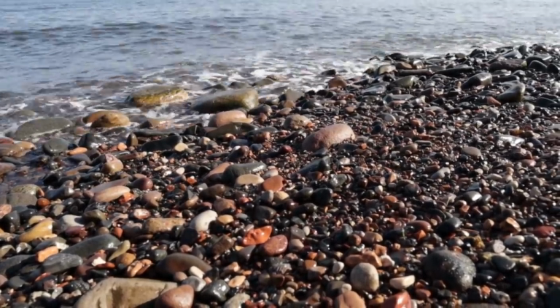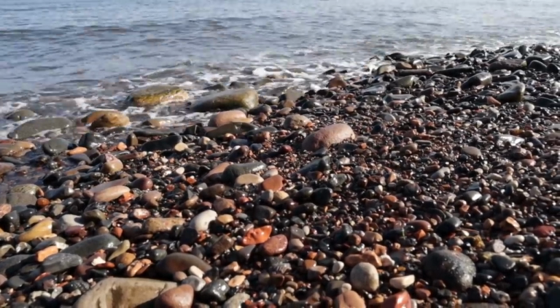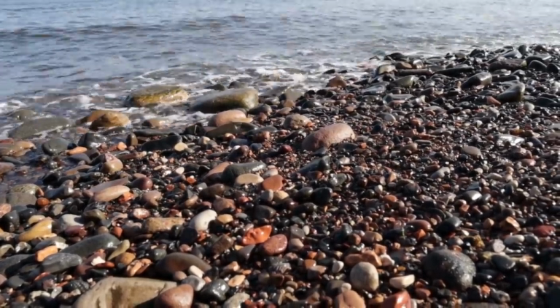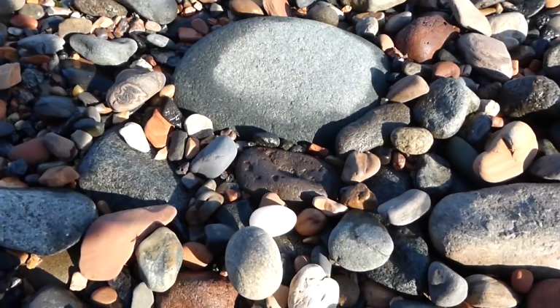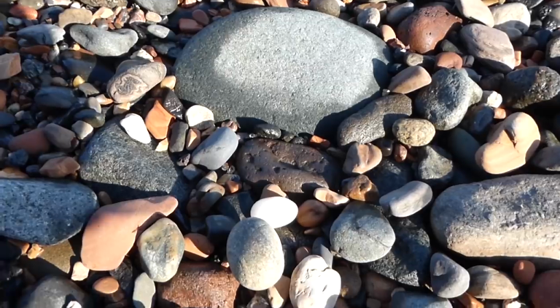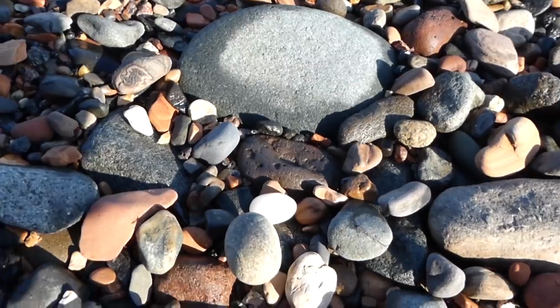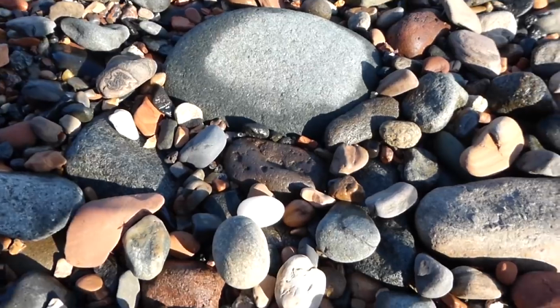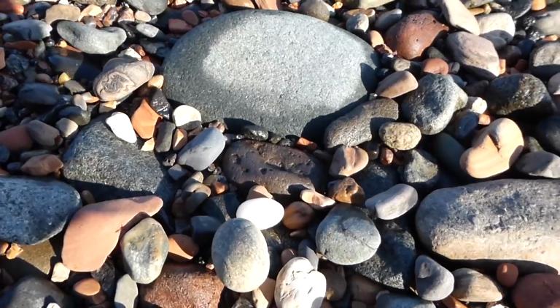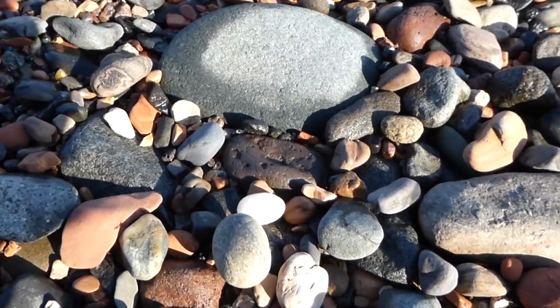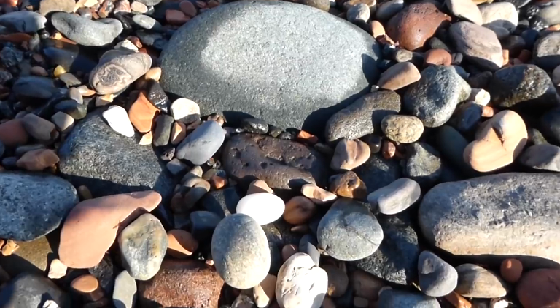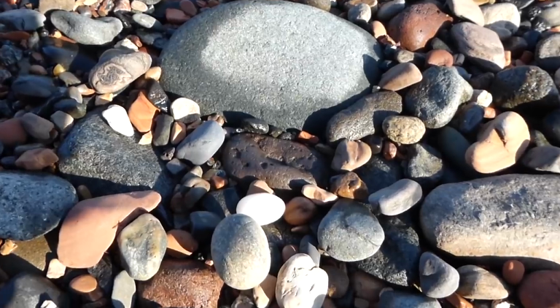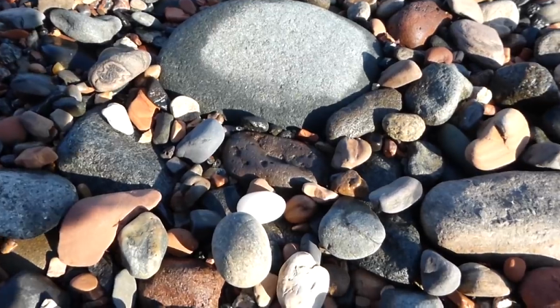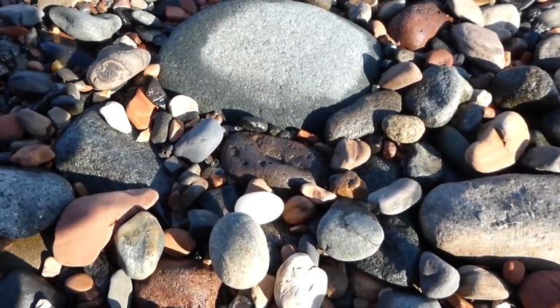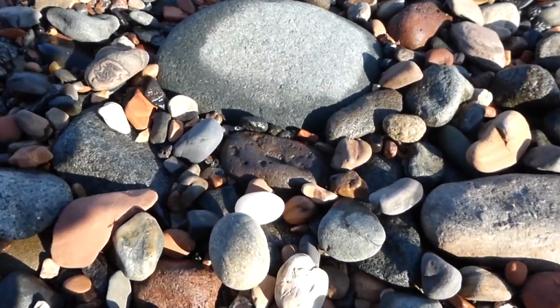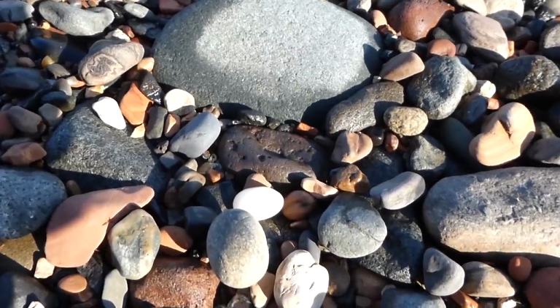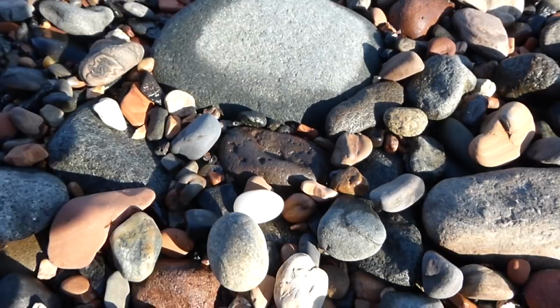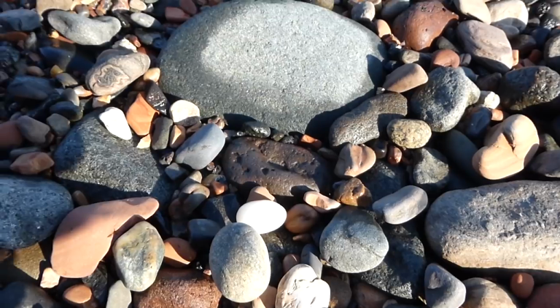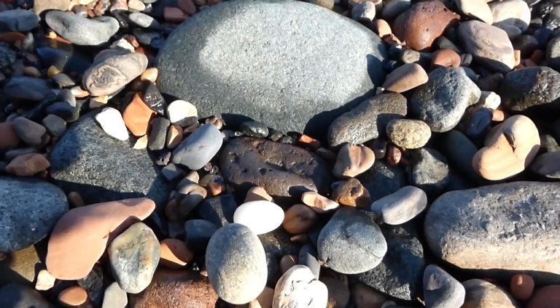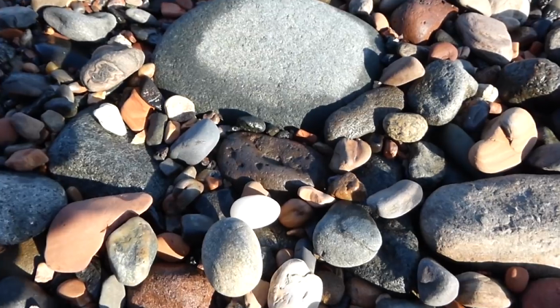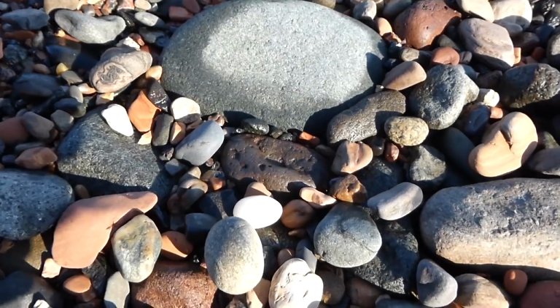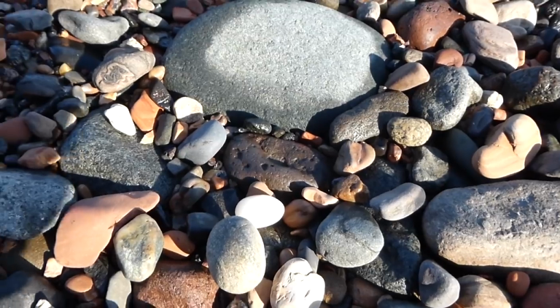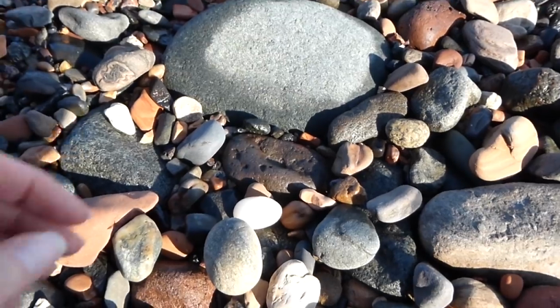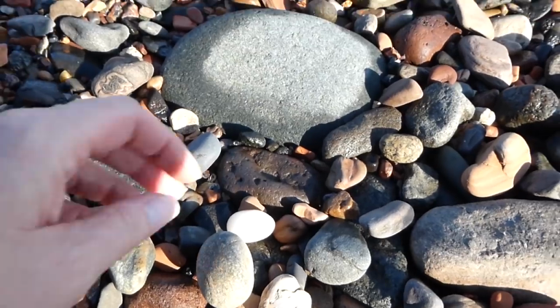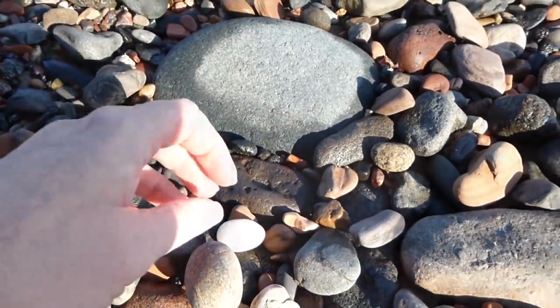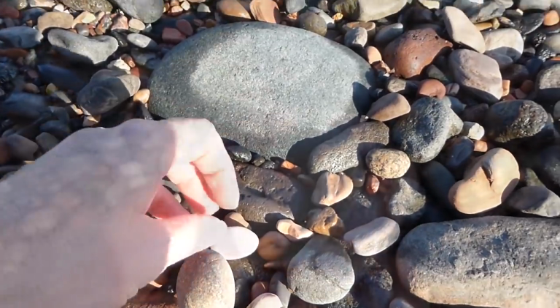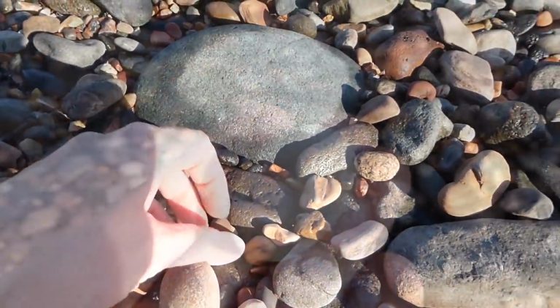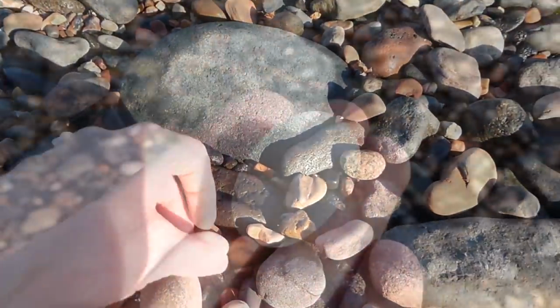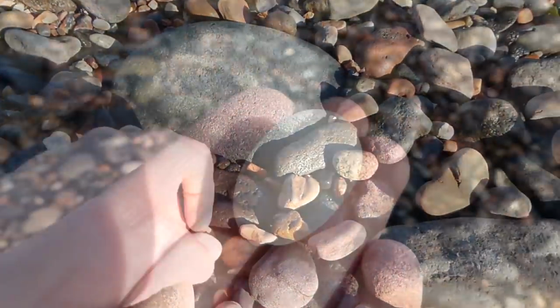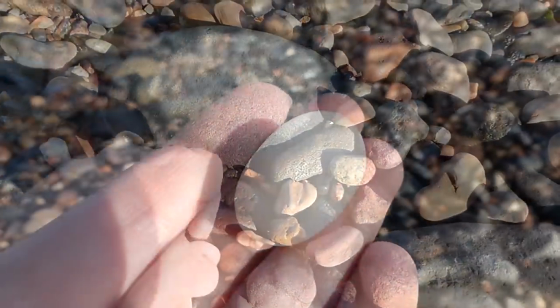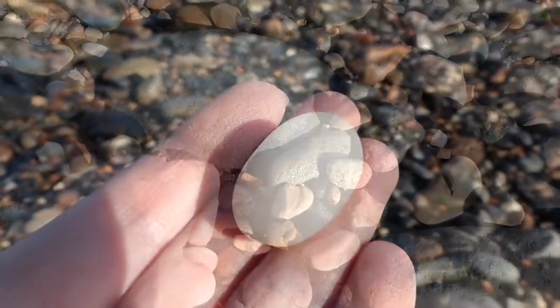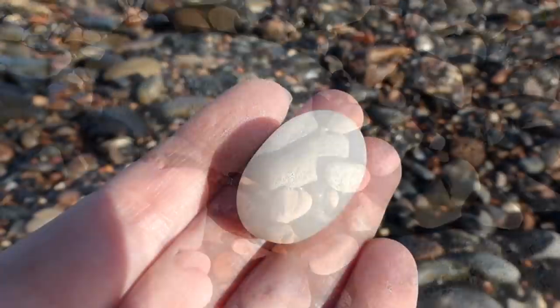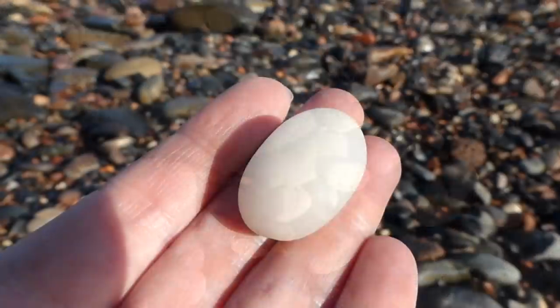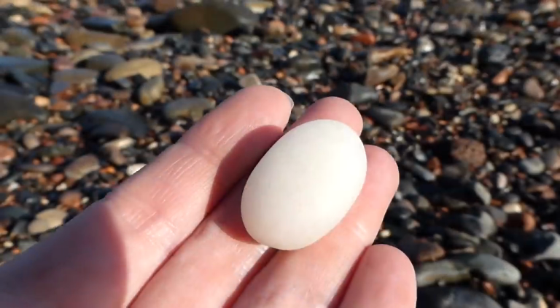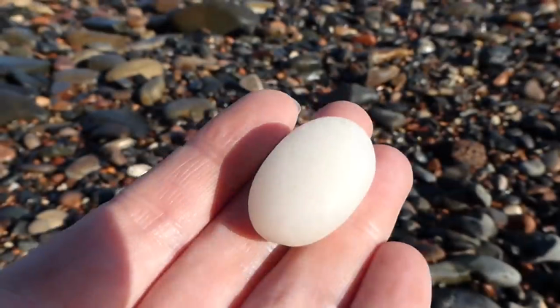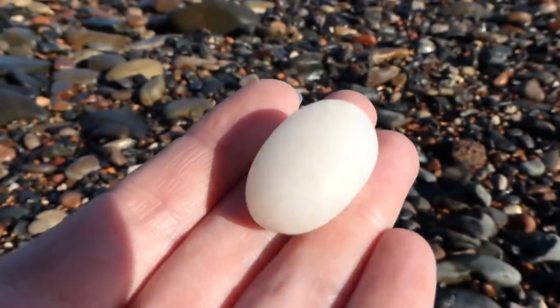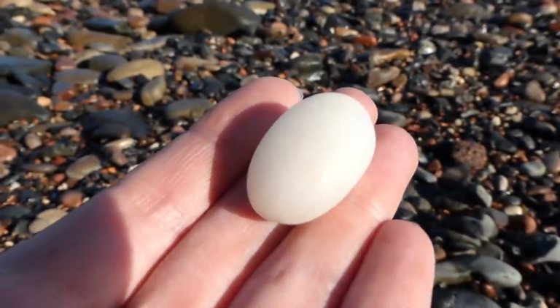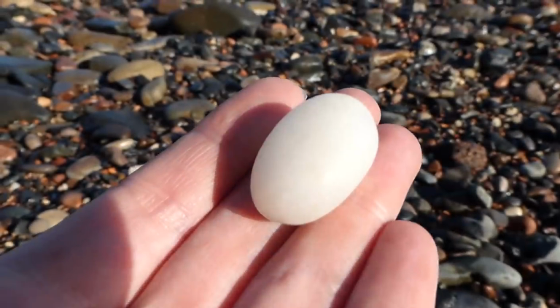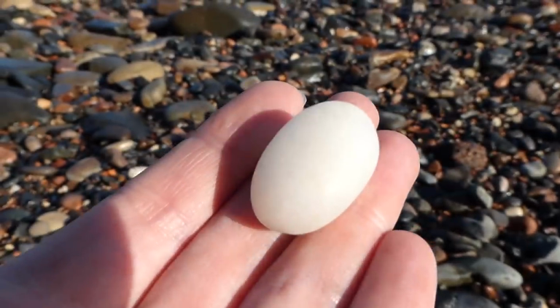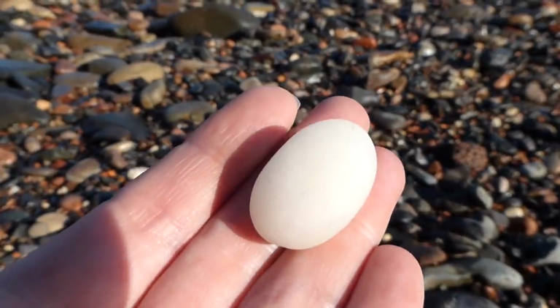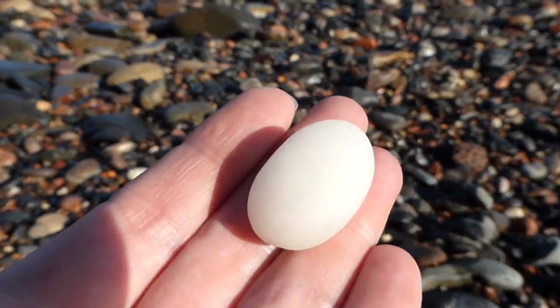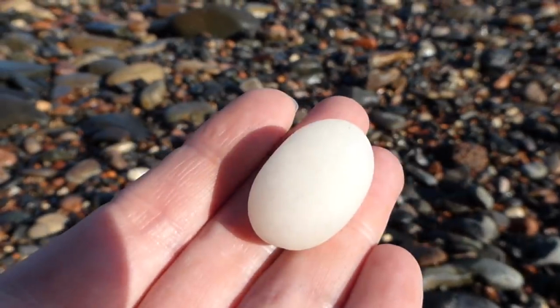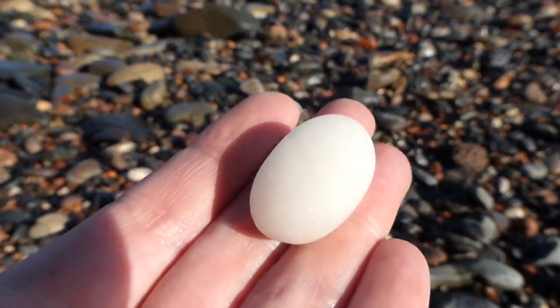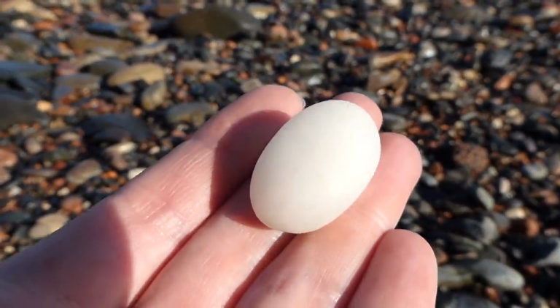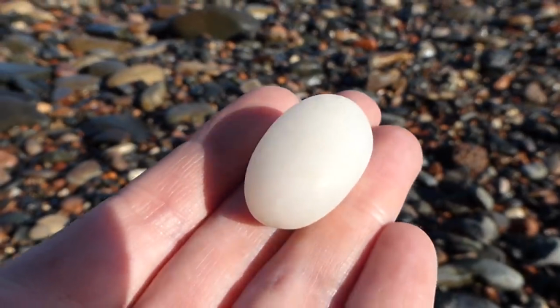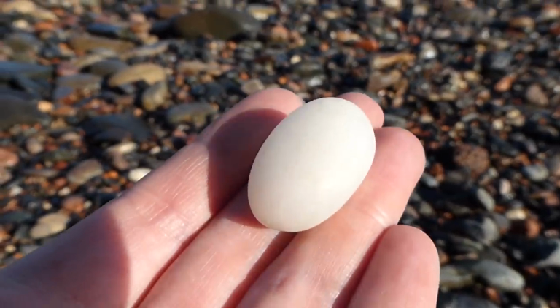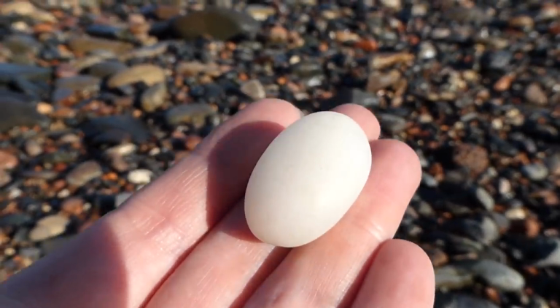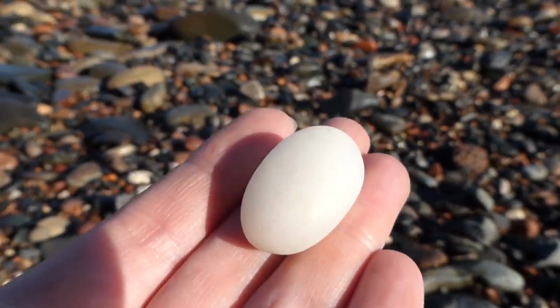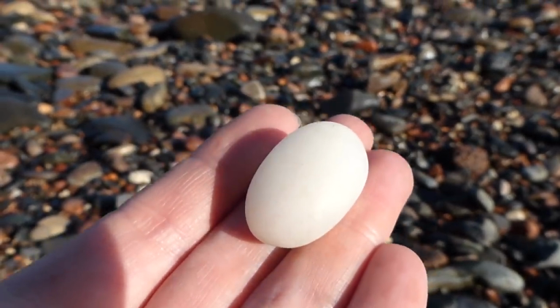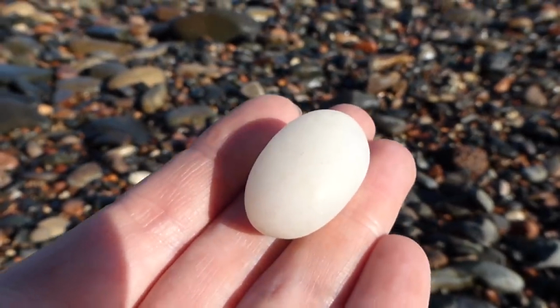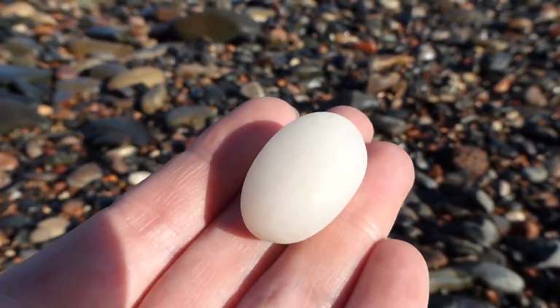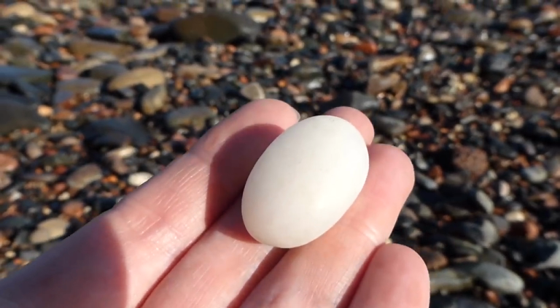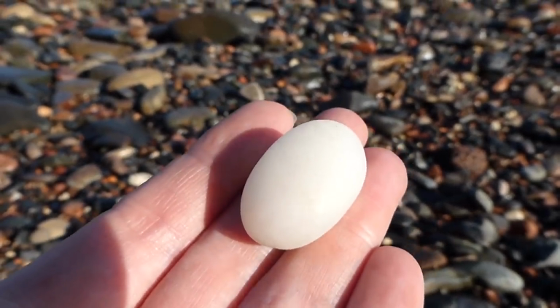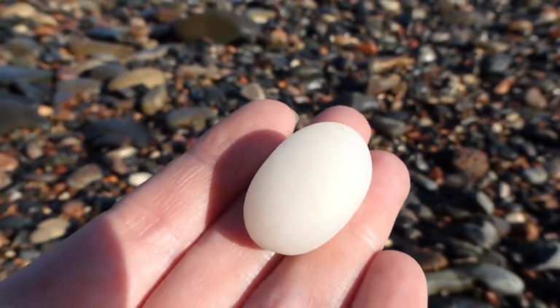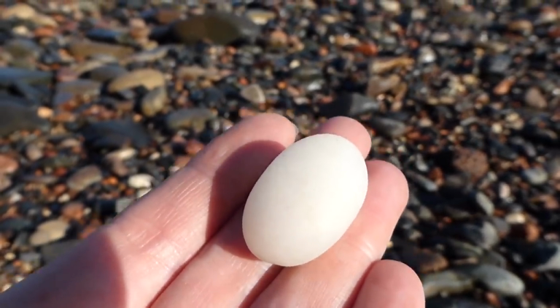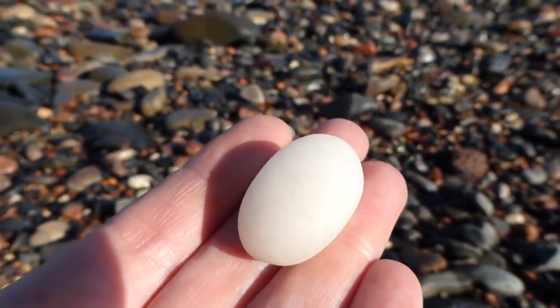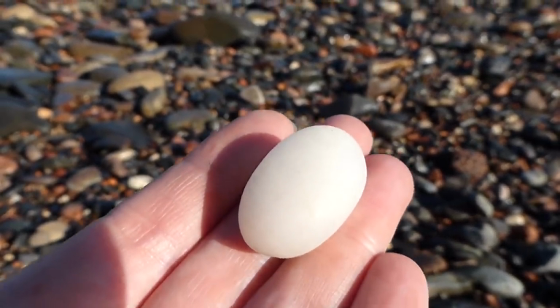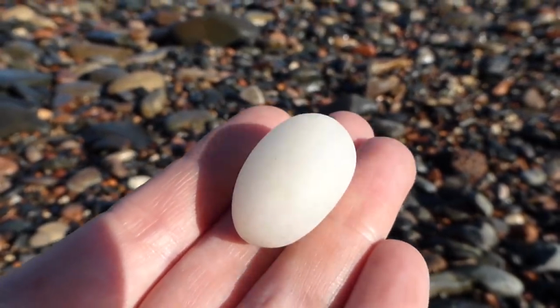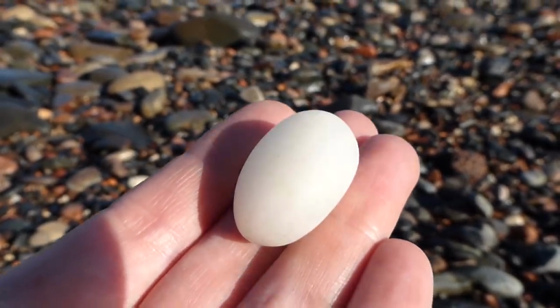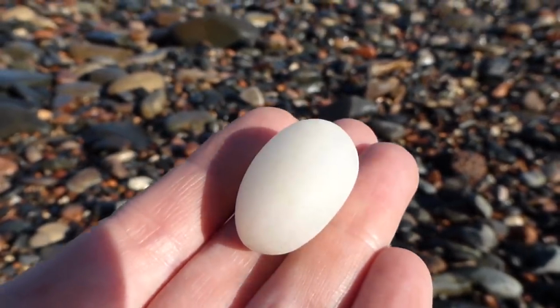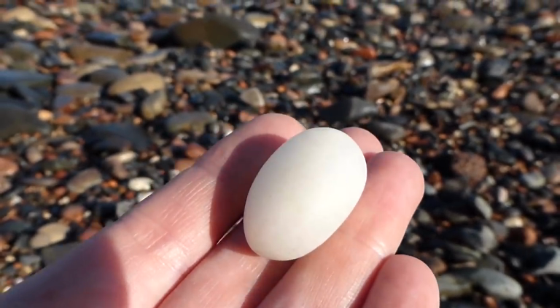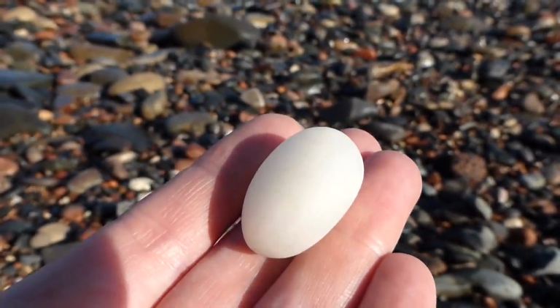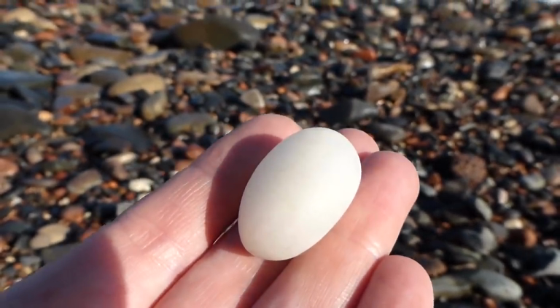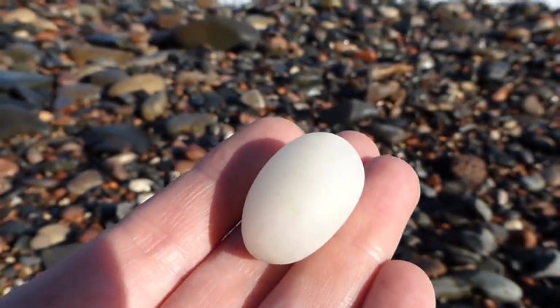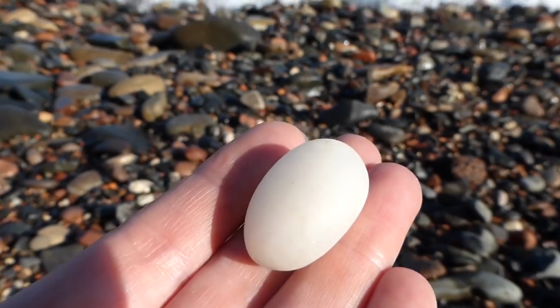Looks like there's a bit of quartz there. Very nice, it's like a little egg — like a little quartz egg.